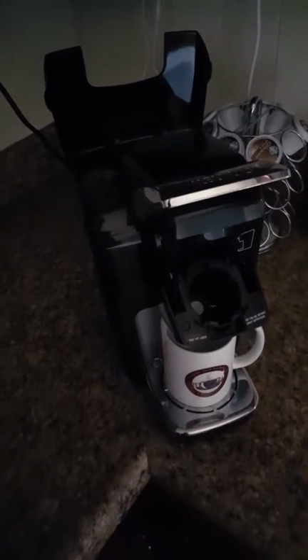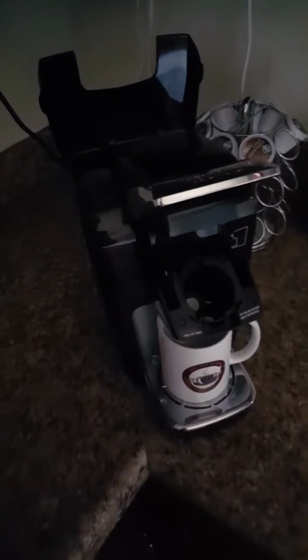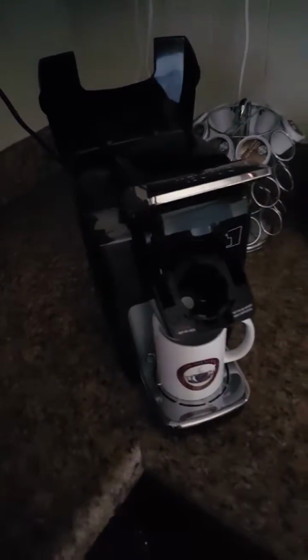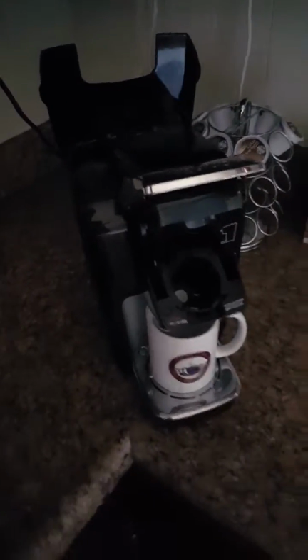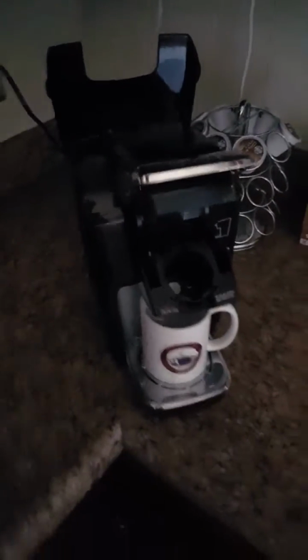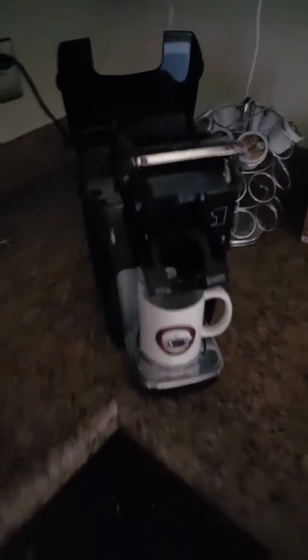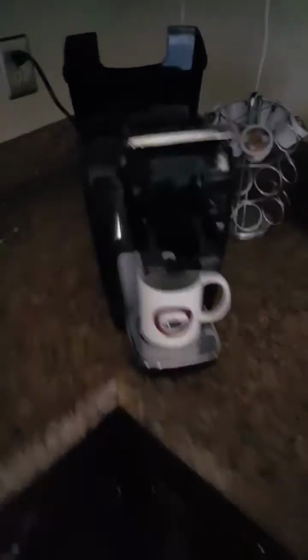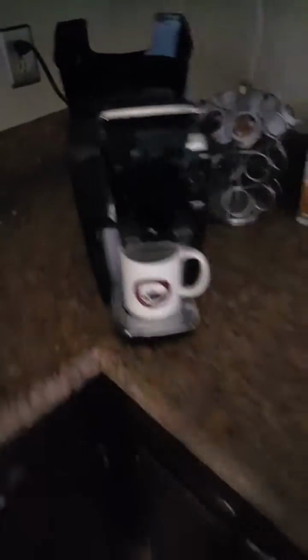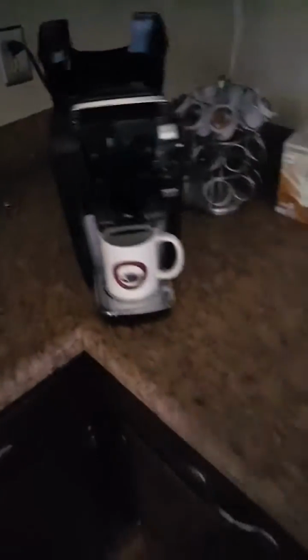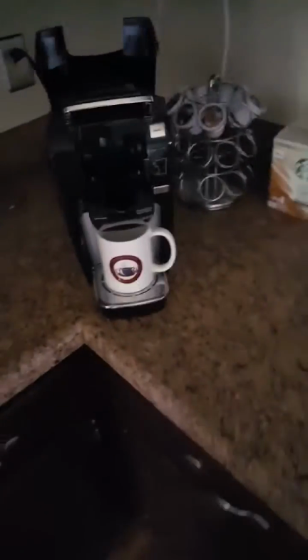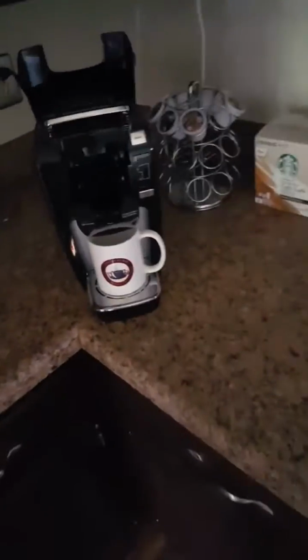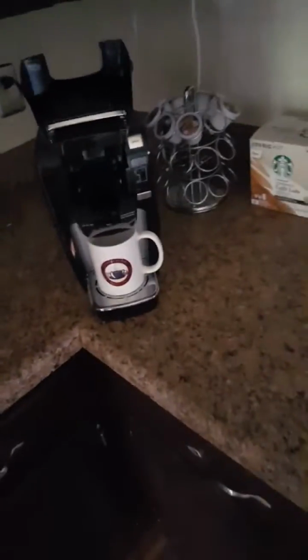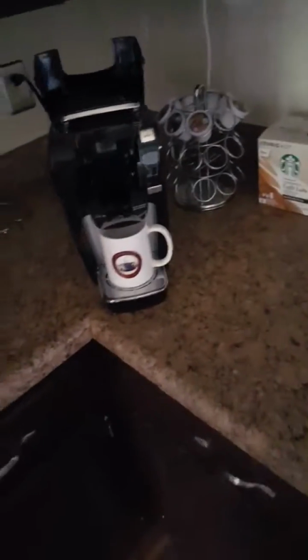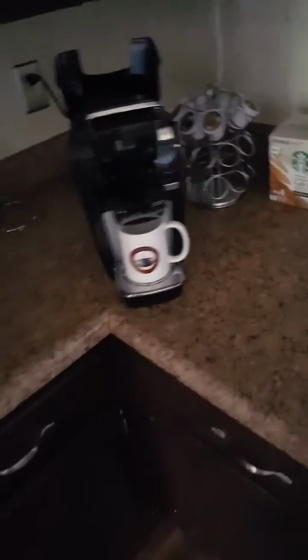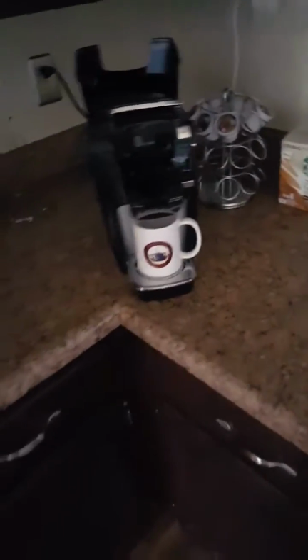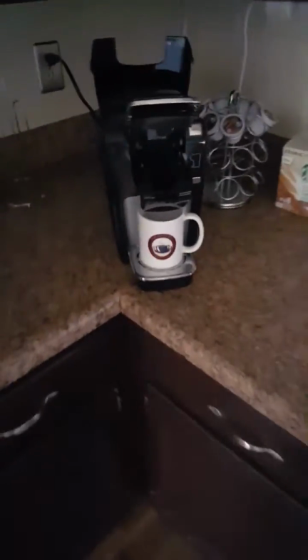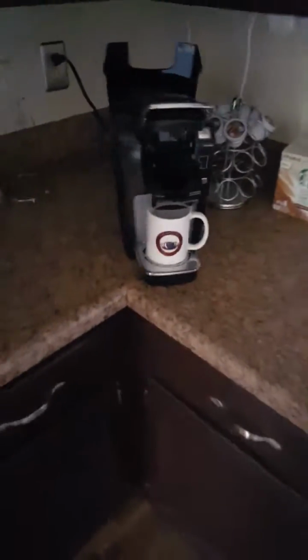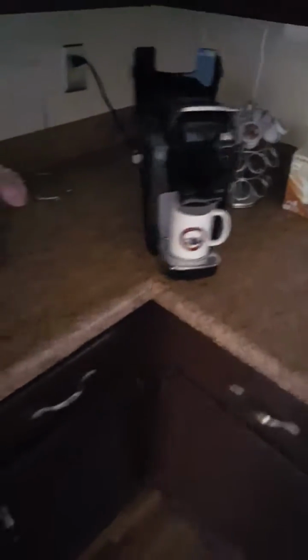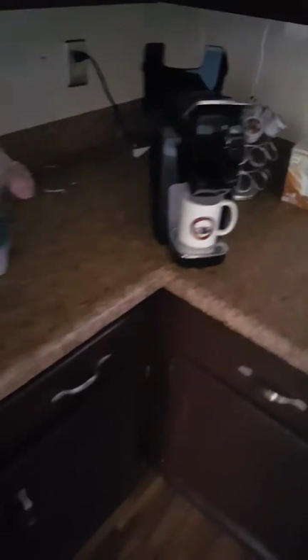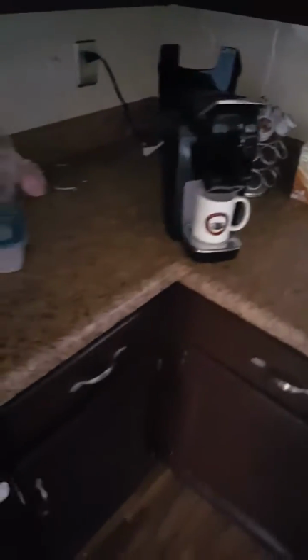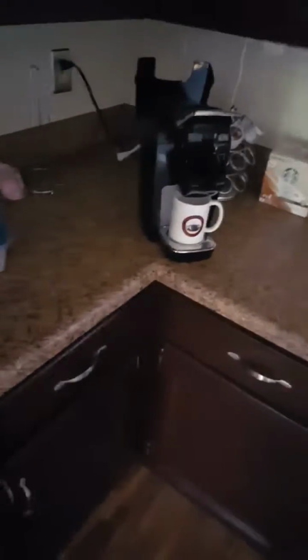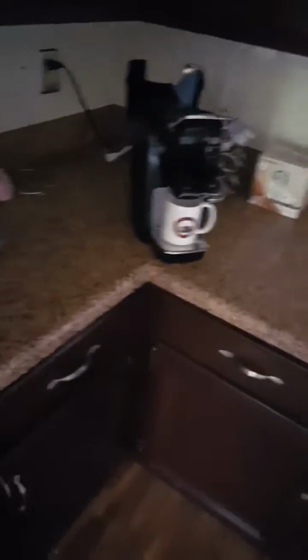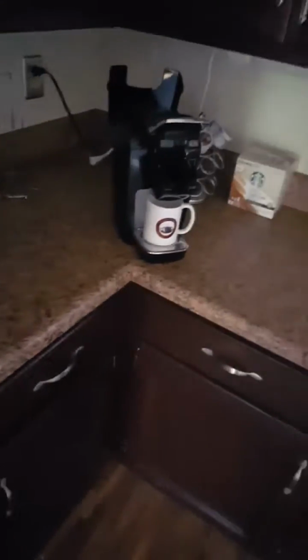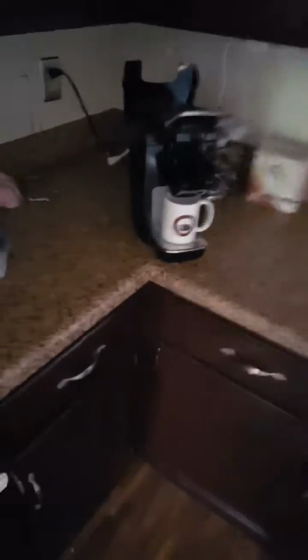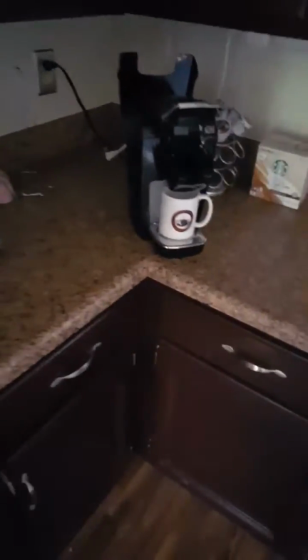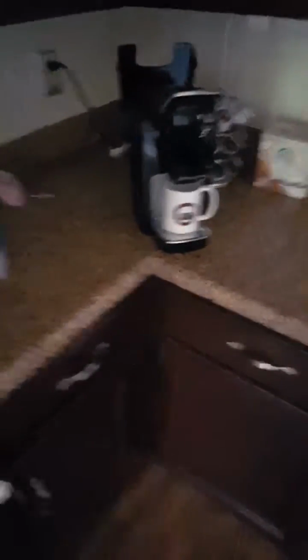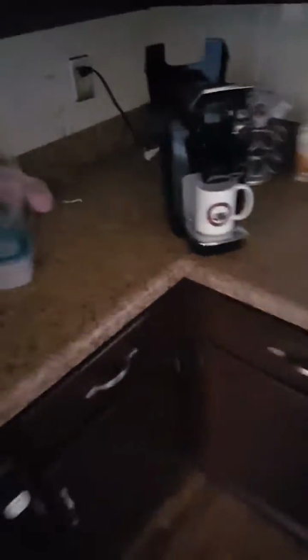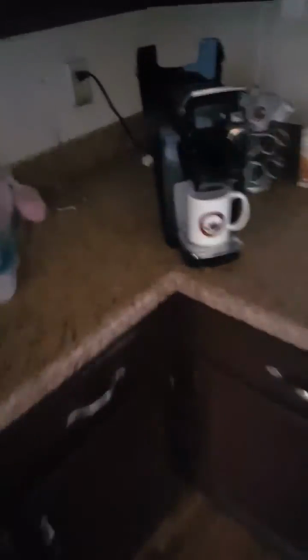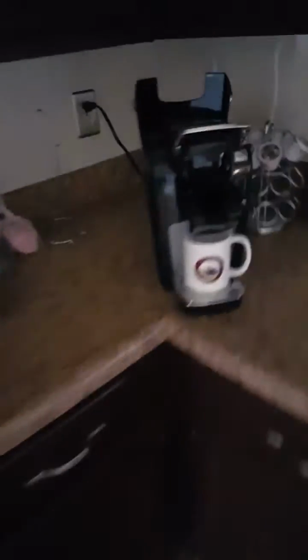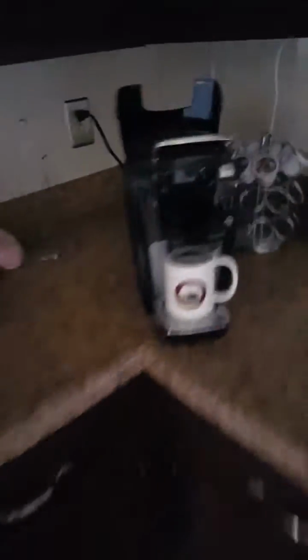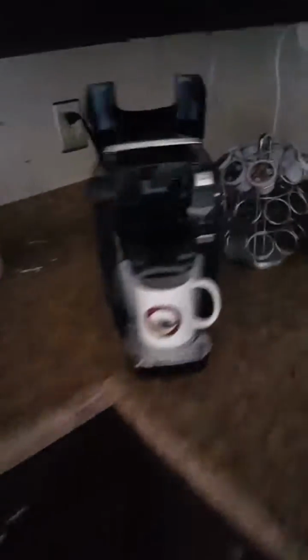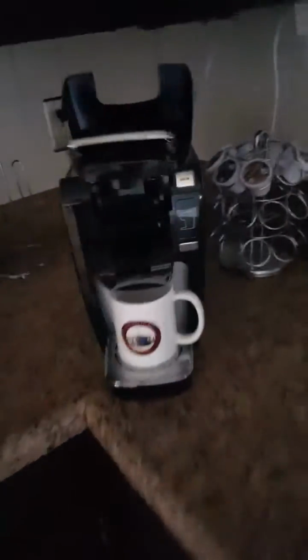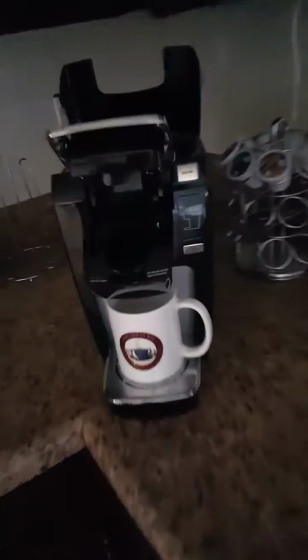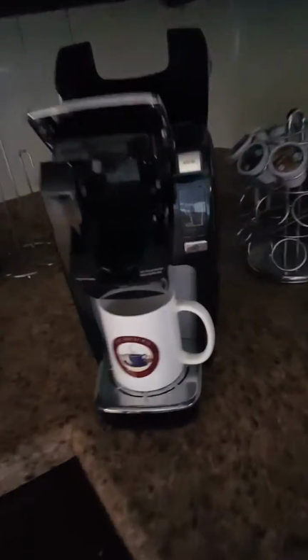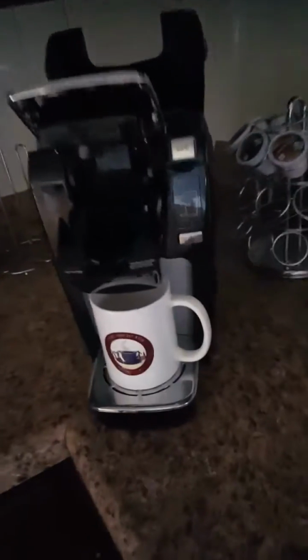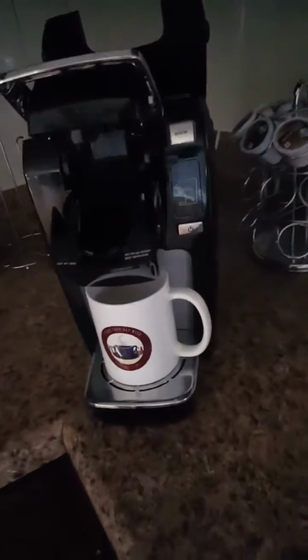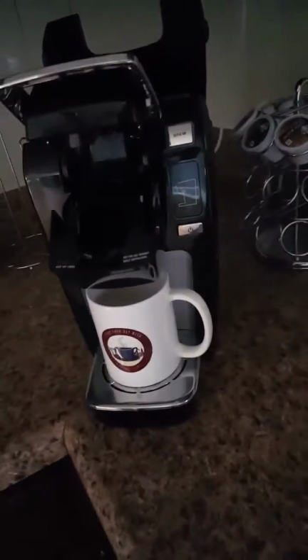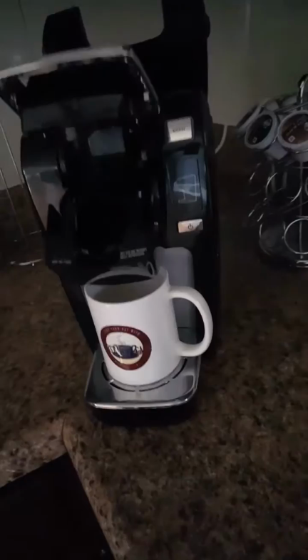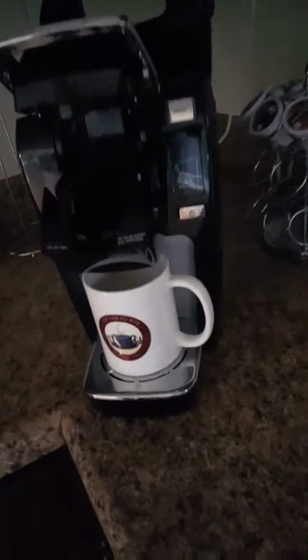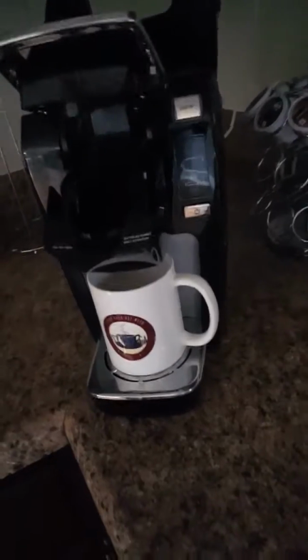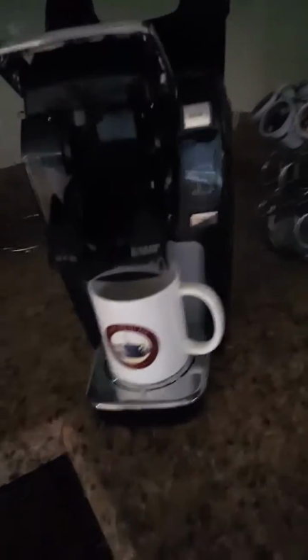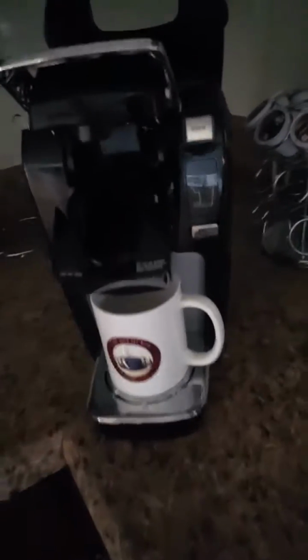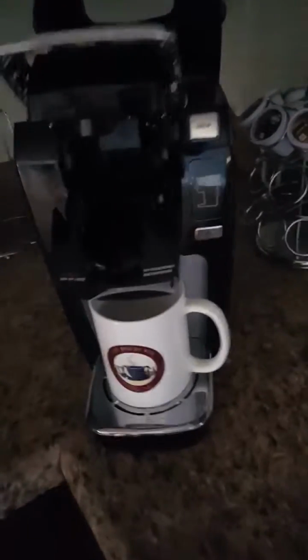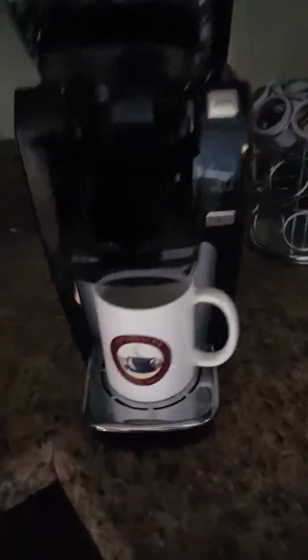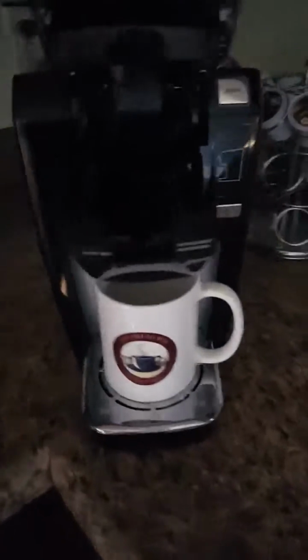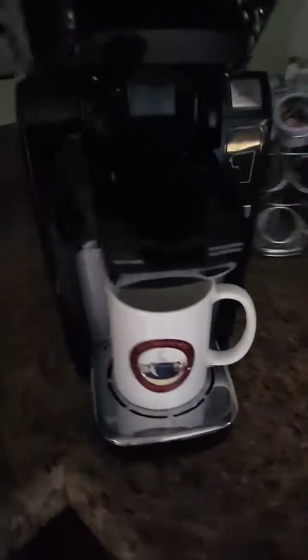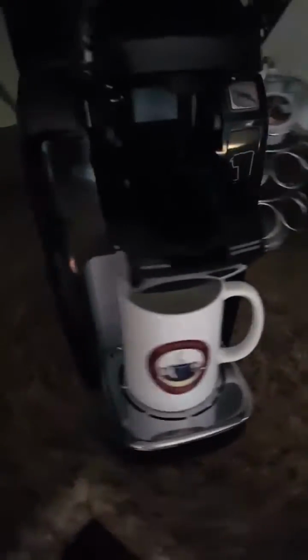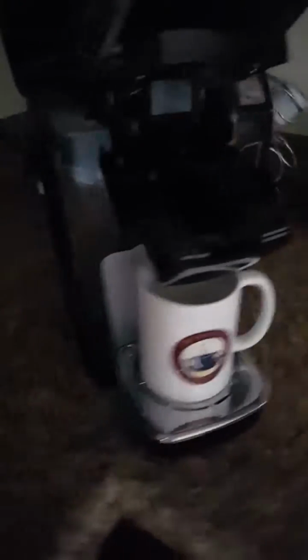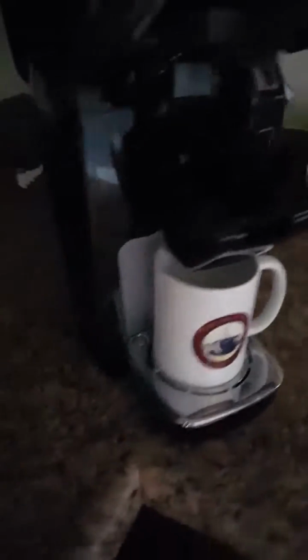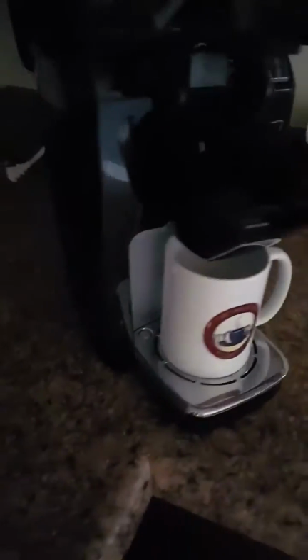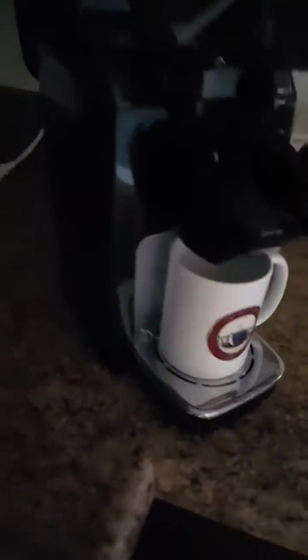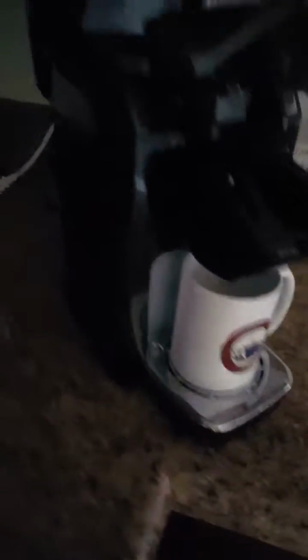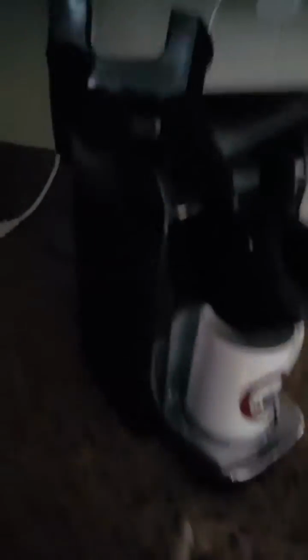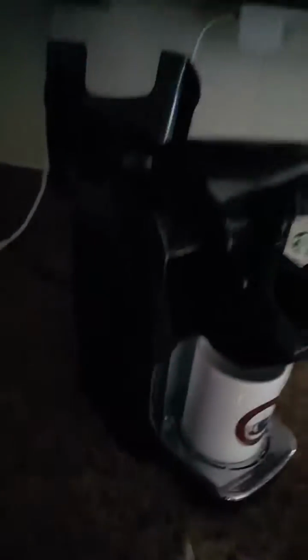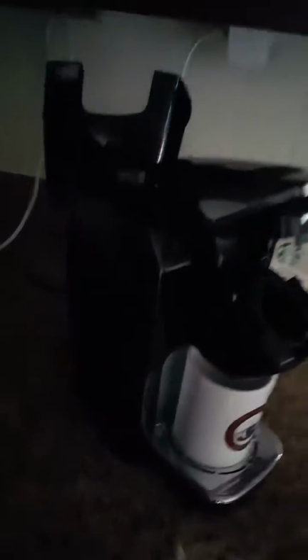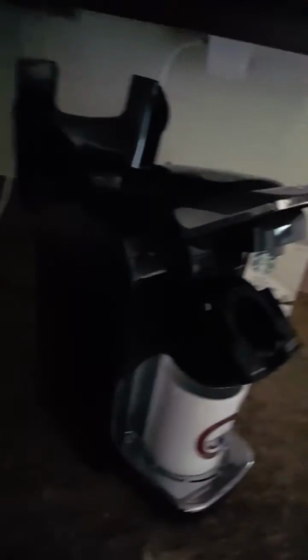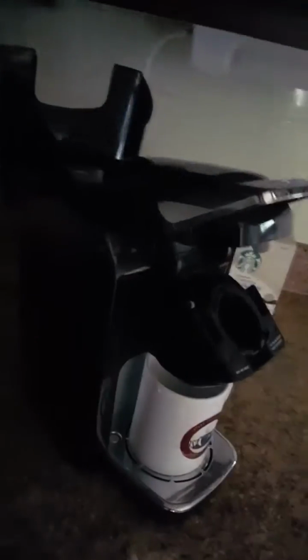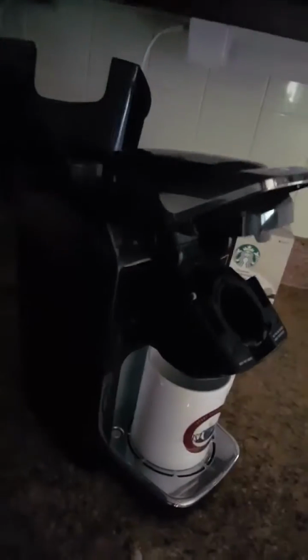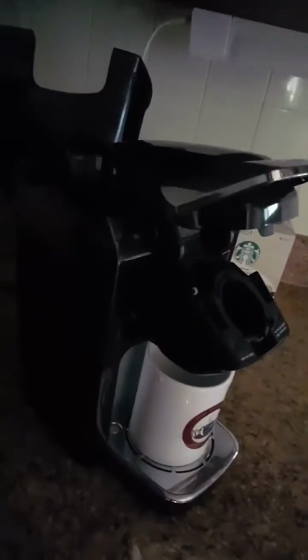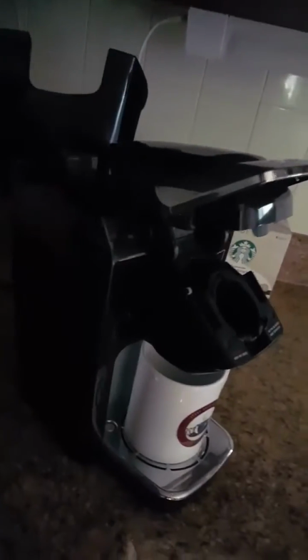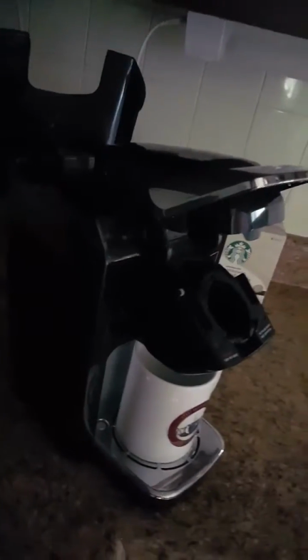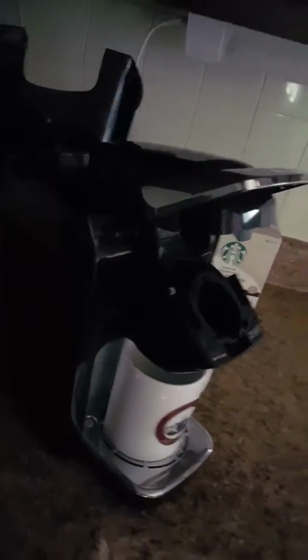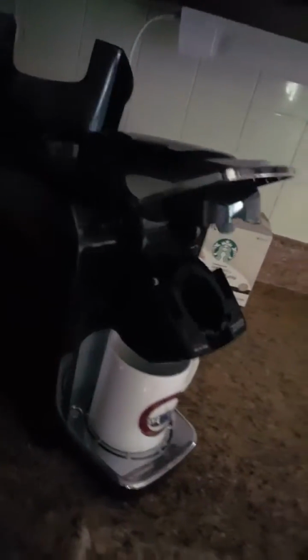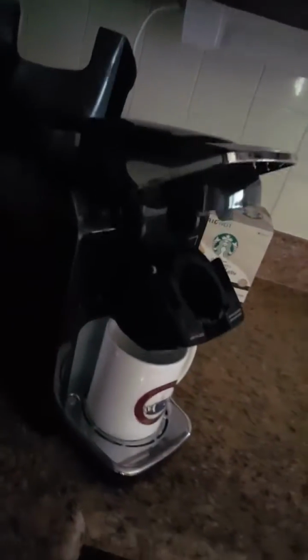Alright, welcome. Thanks for joining us on Keurig.com. We're here to discuss how the Keurig works. This is one of our newer models — this is the Keurig V1.